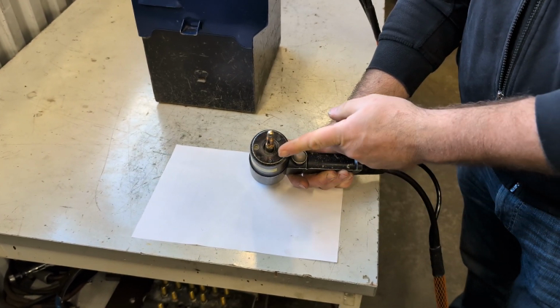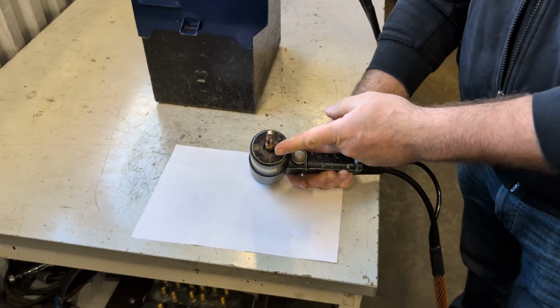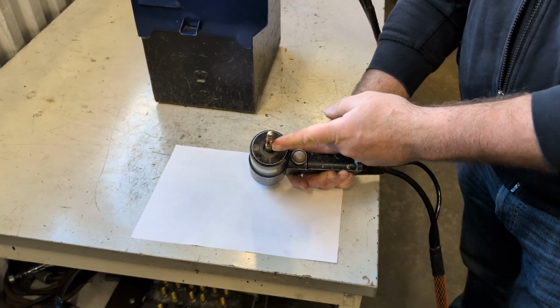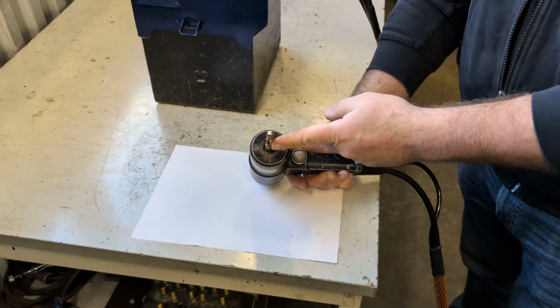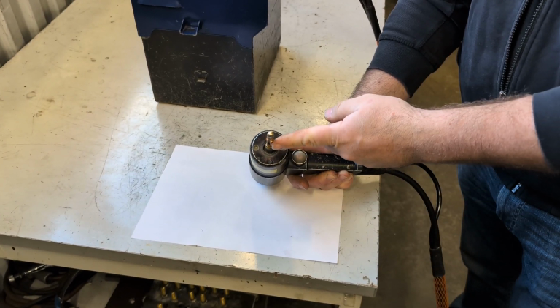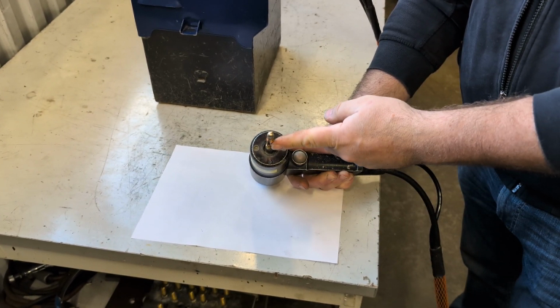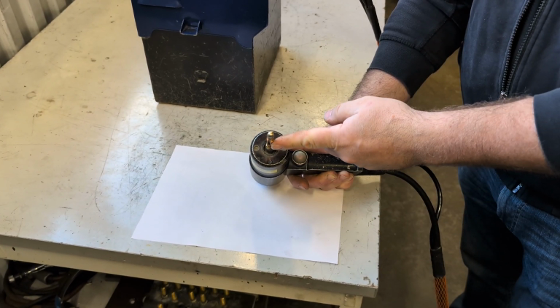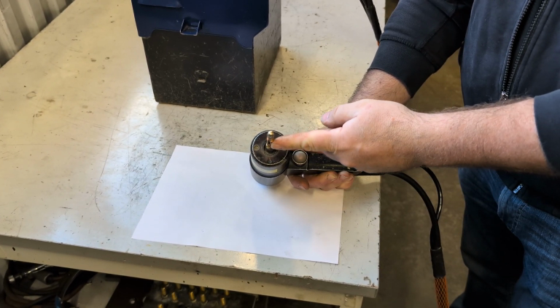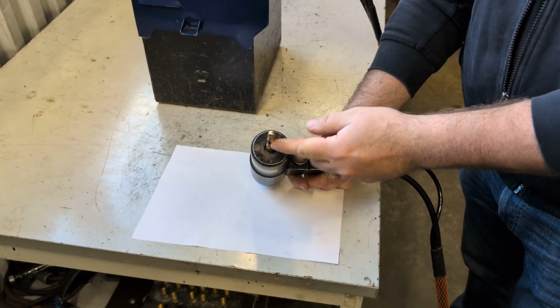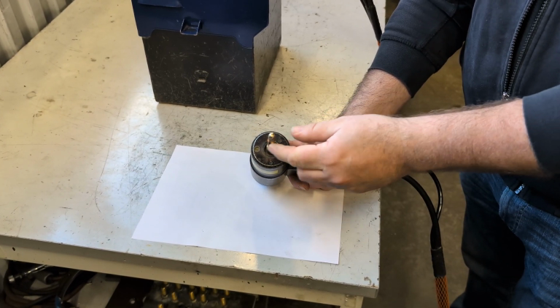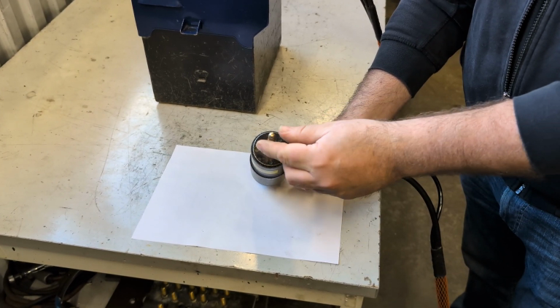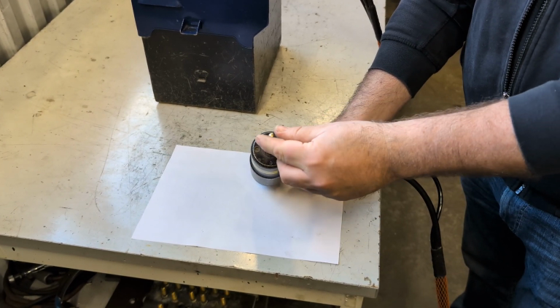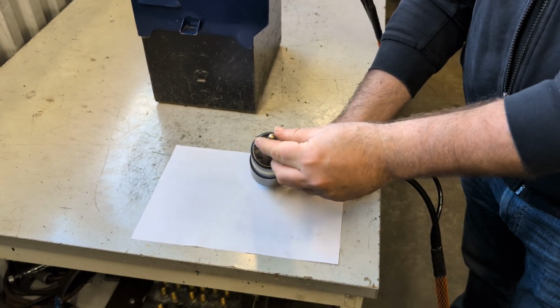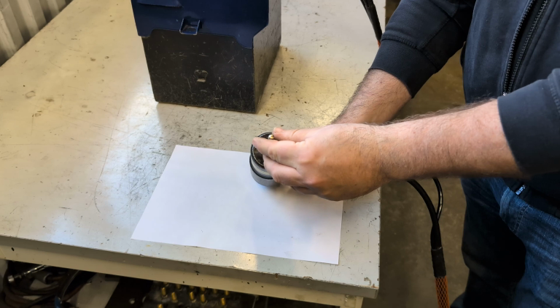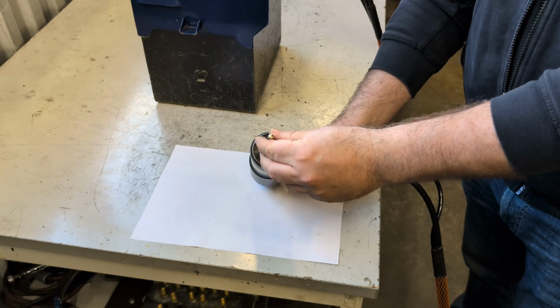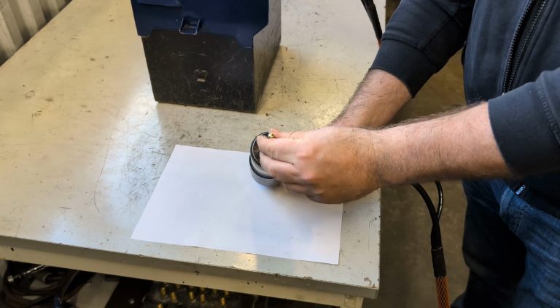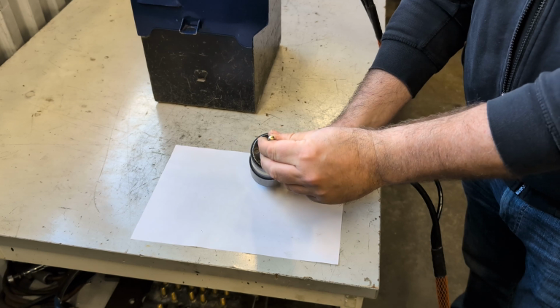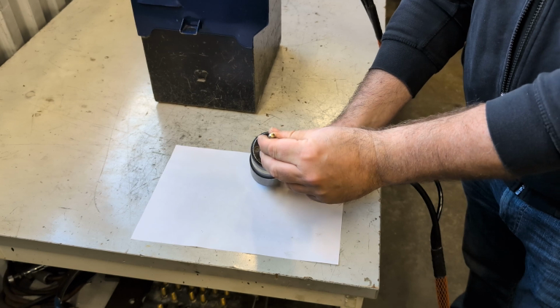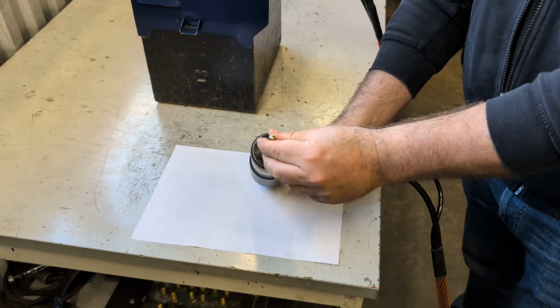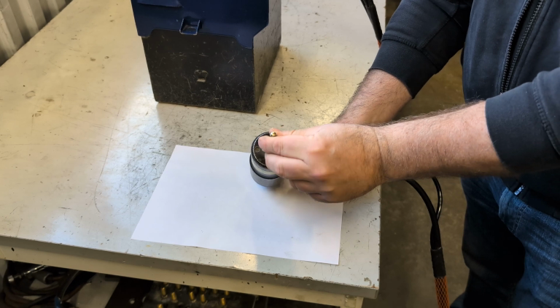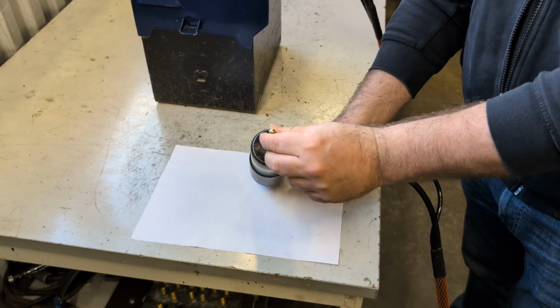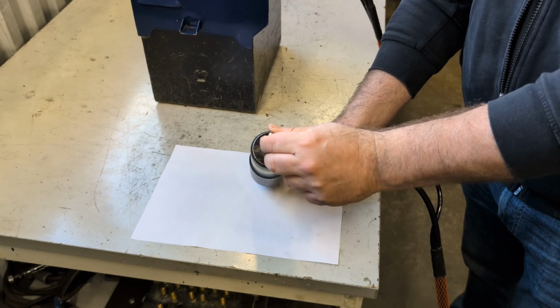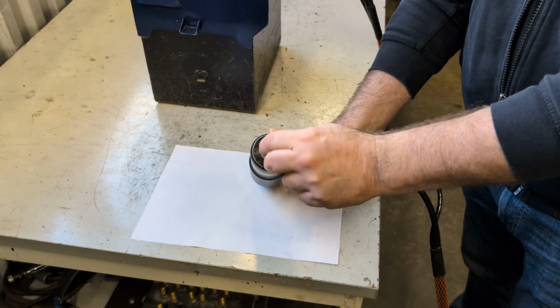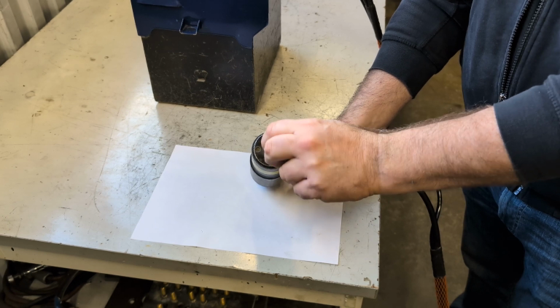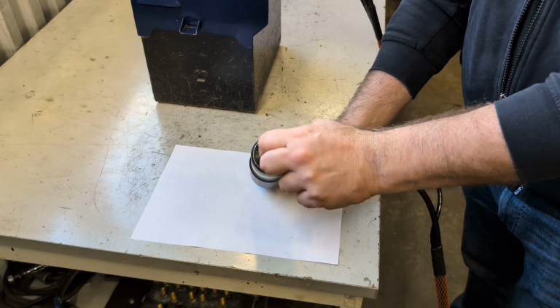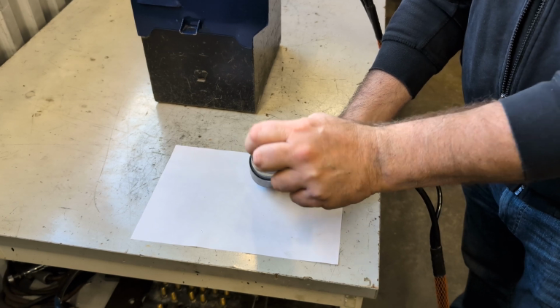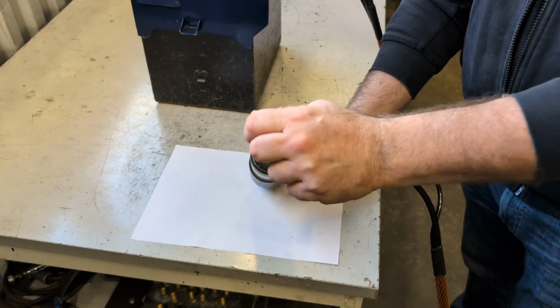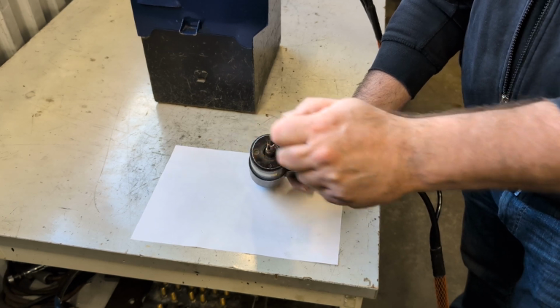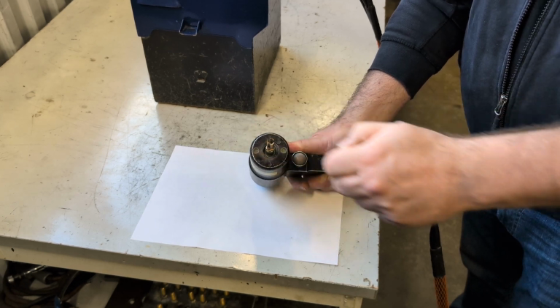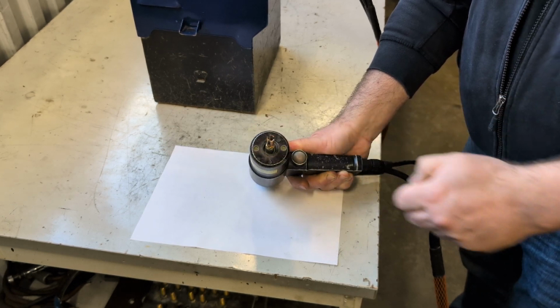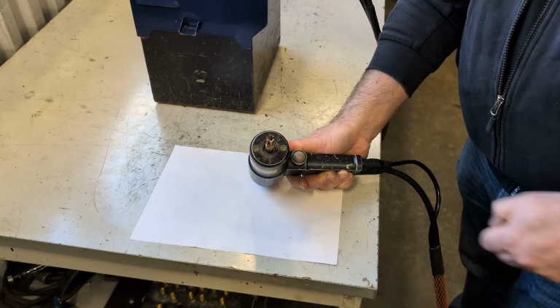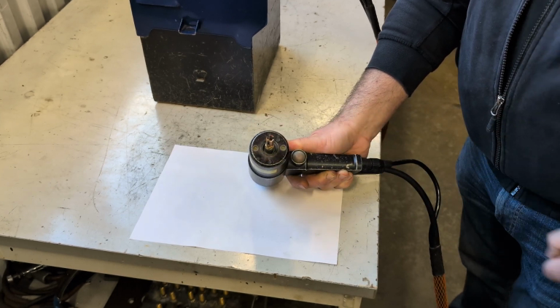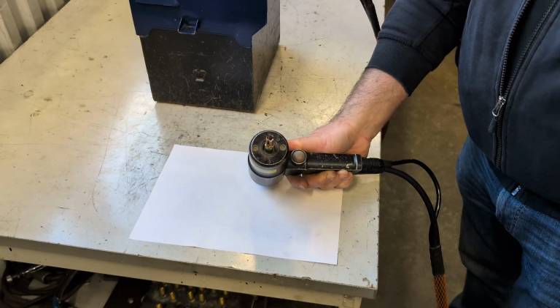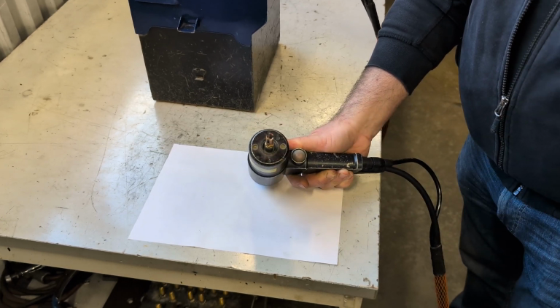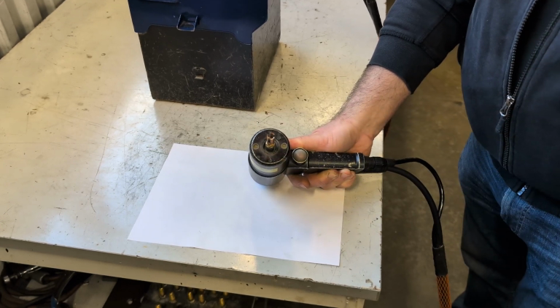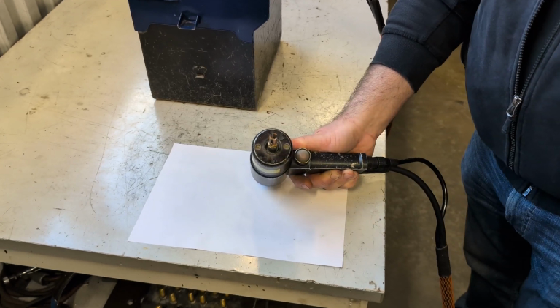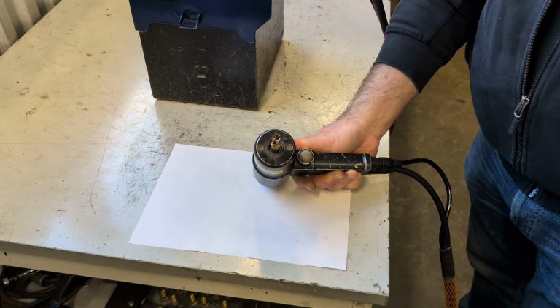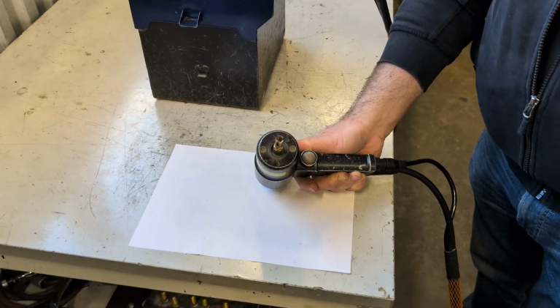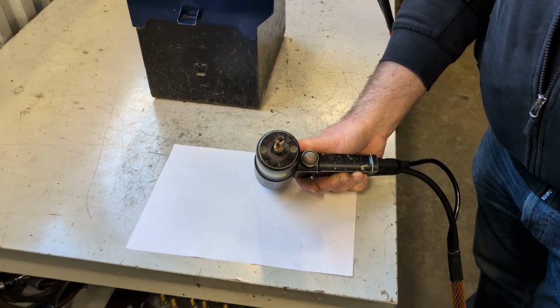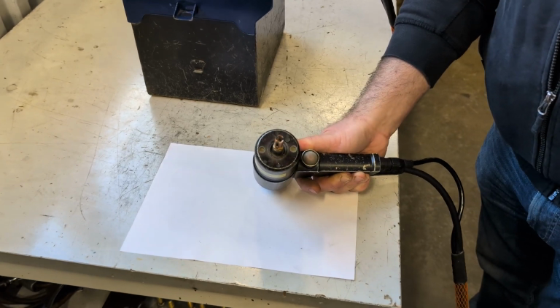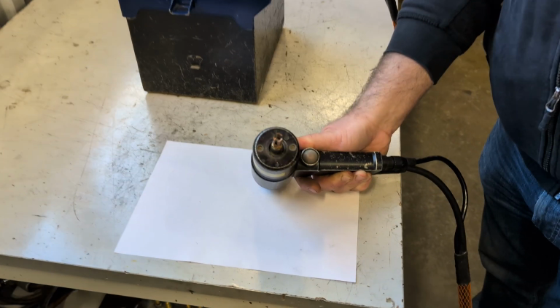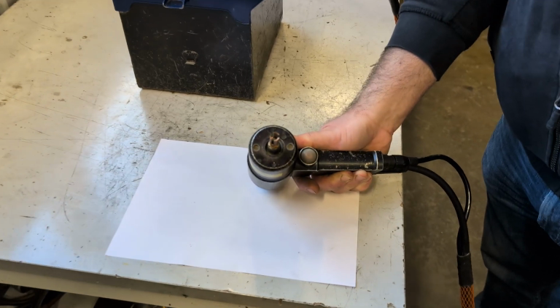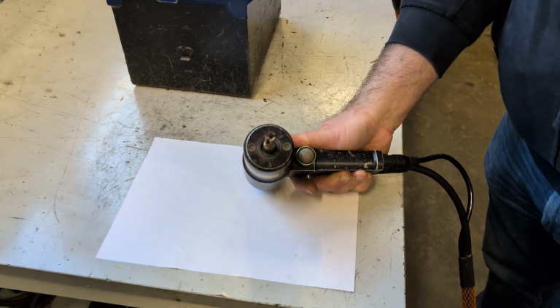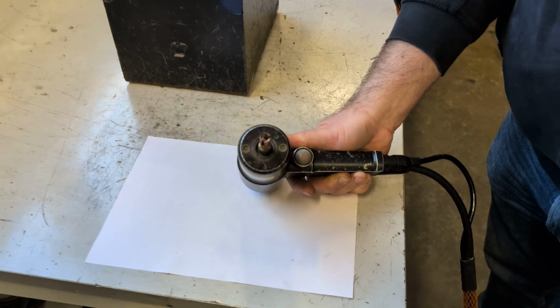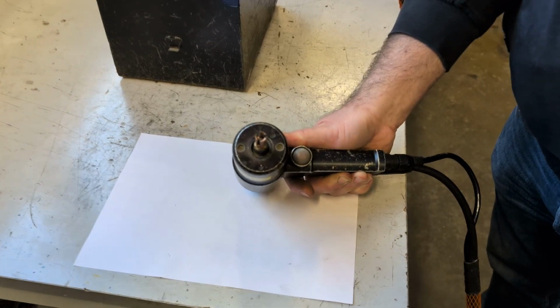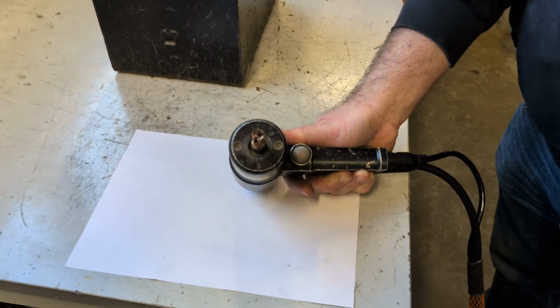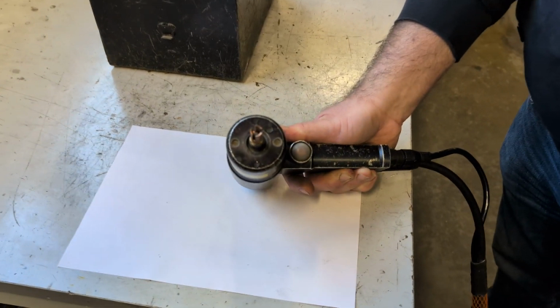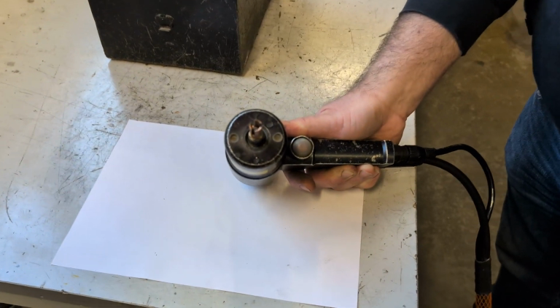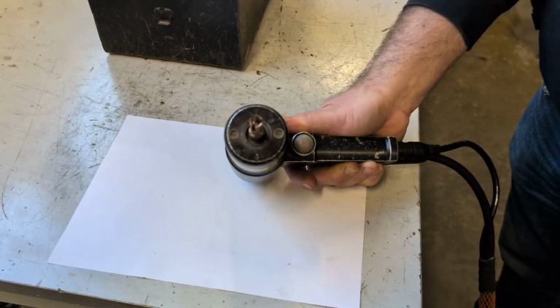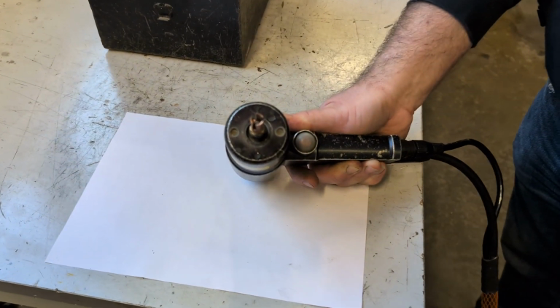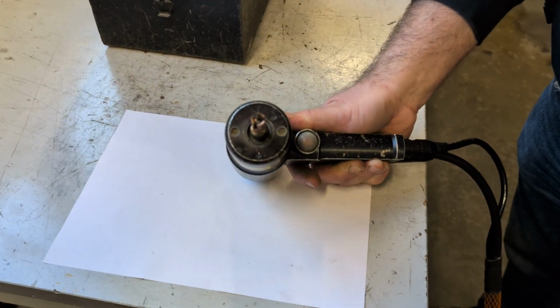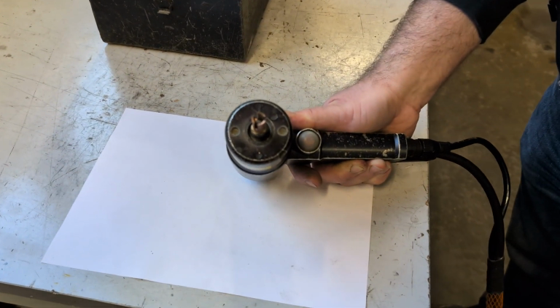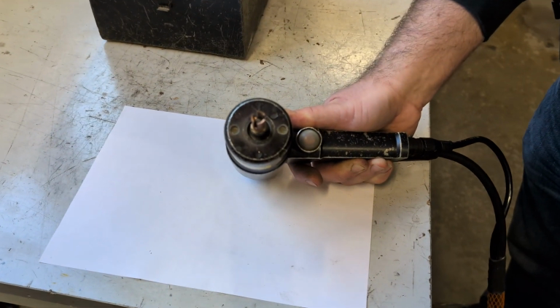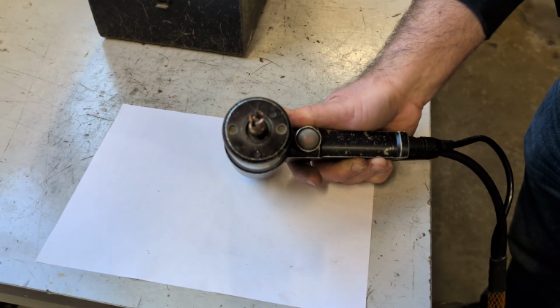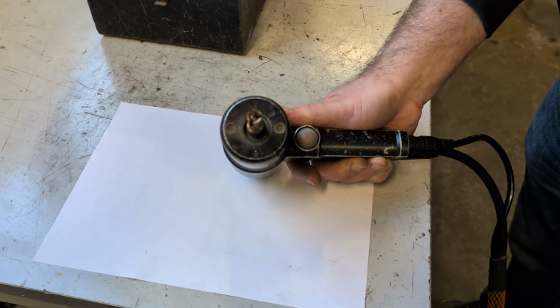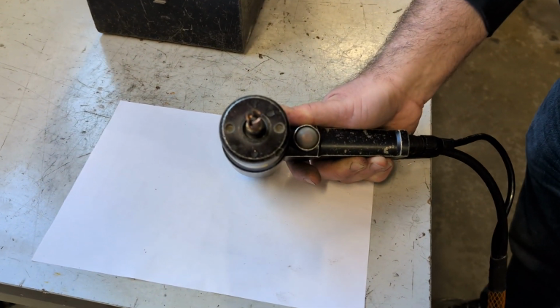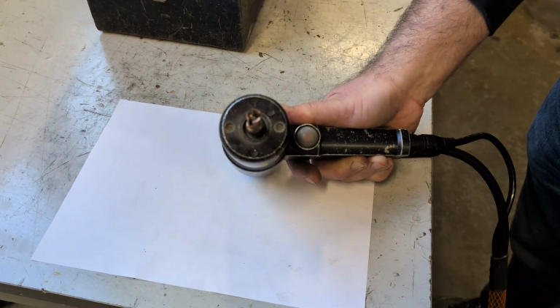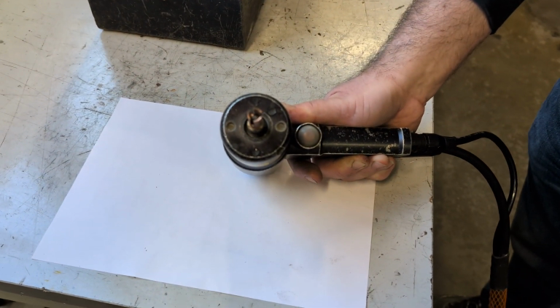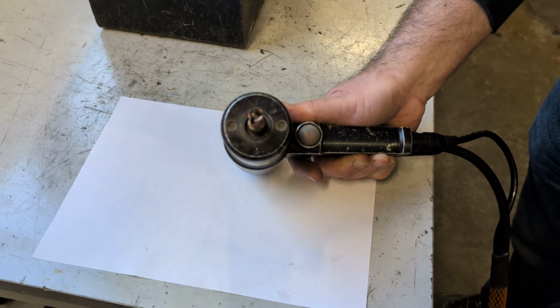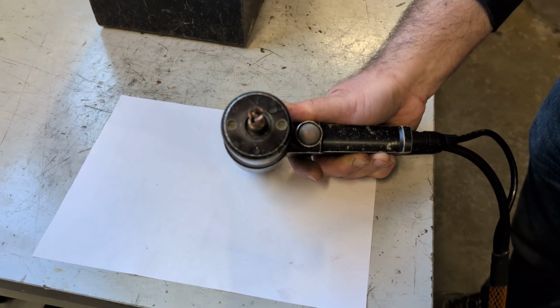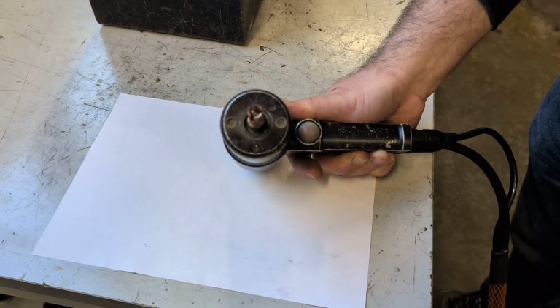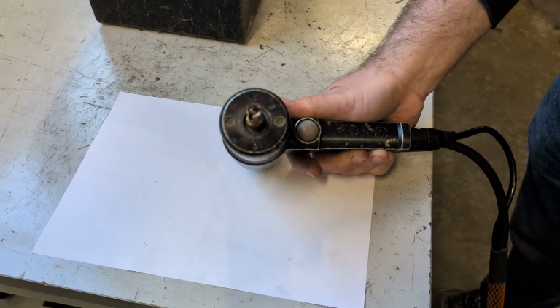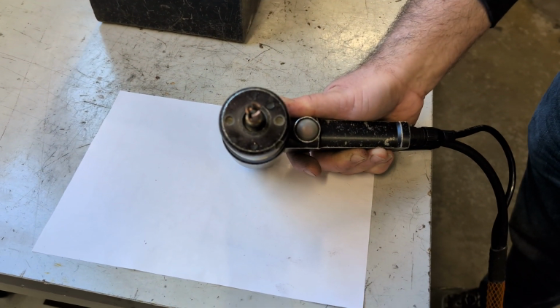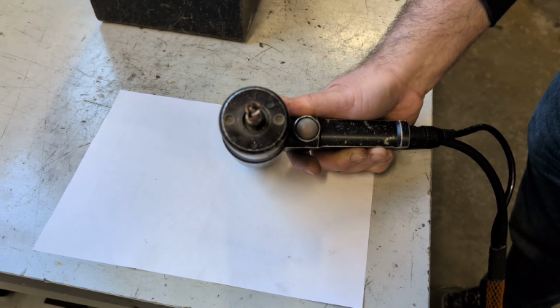If the pin is still not centered, the main axle may be damaged, and the gun needs to be sent for repairs.